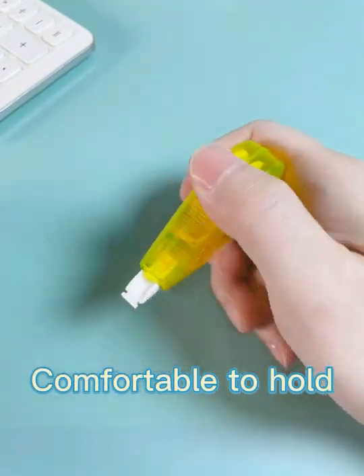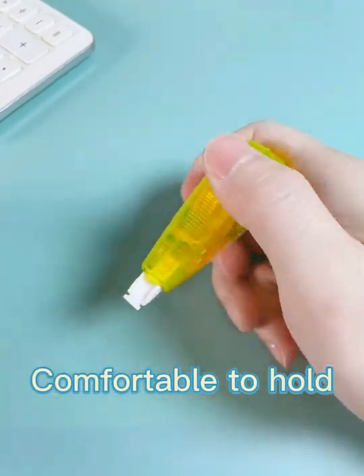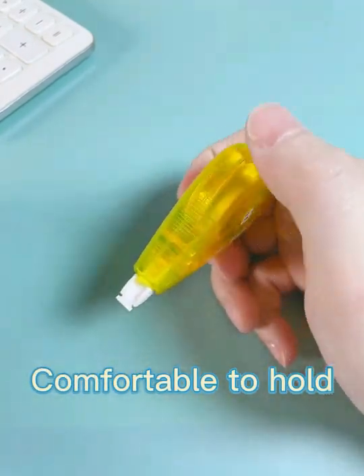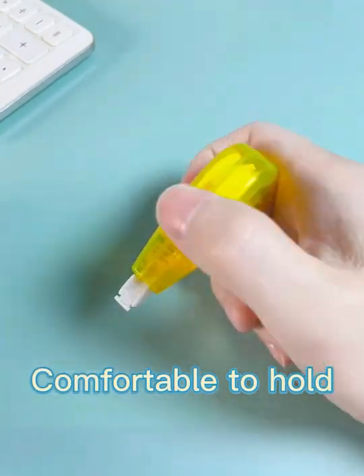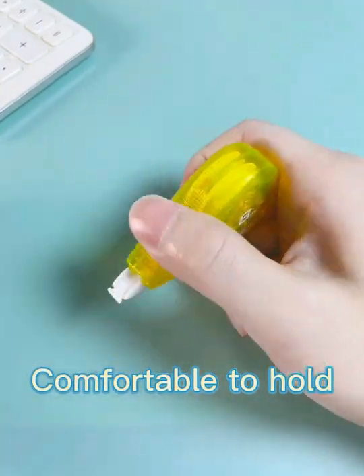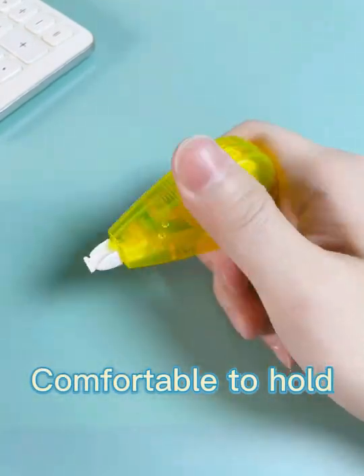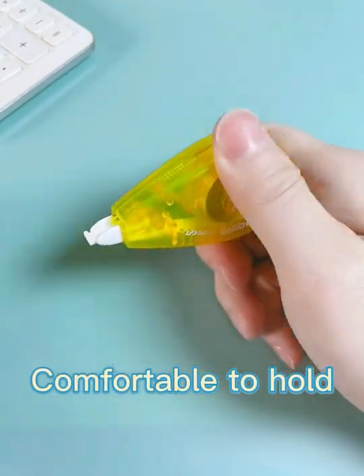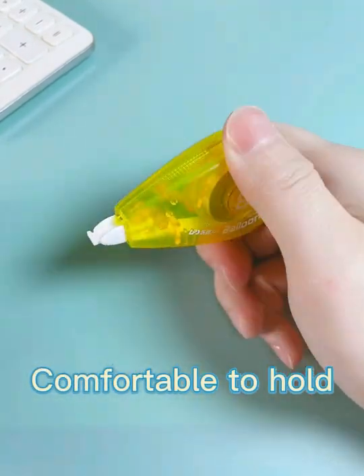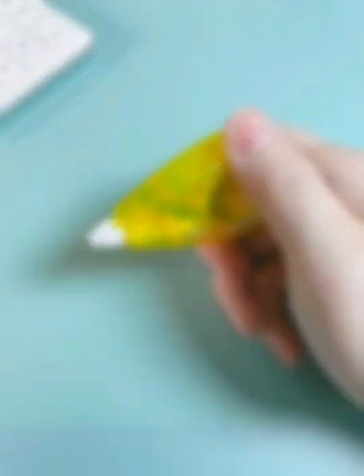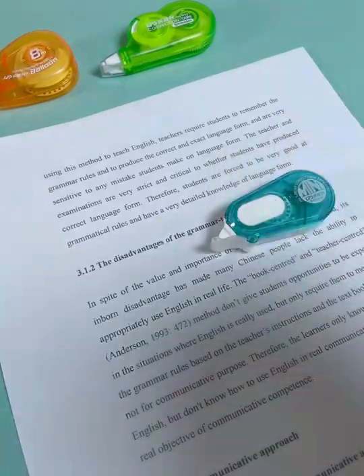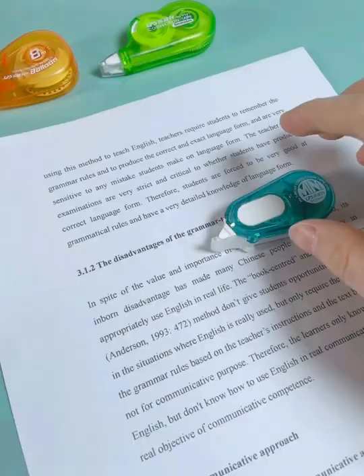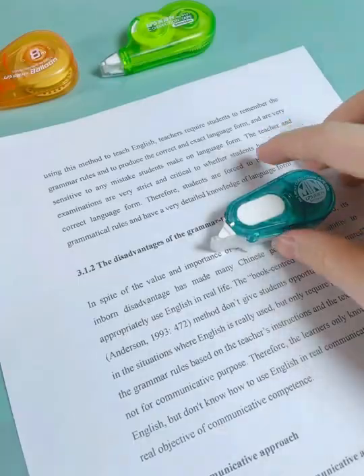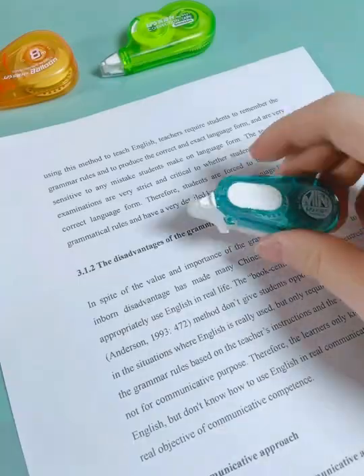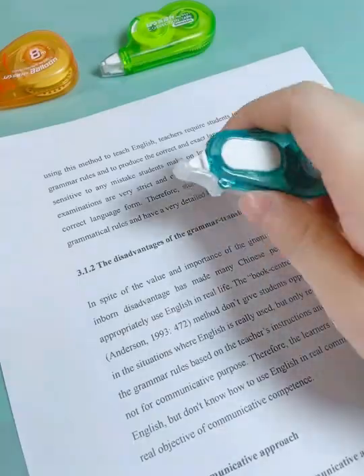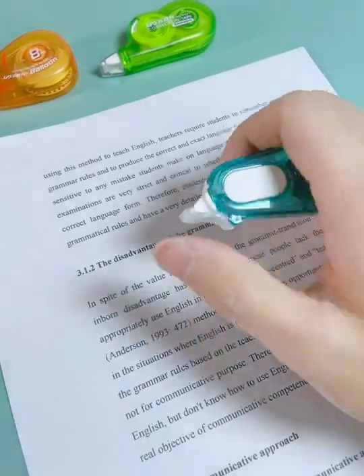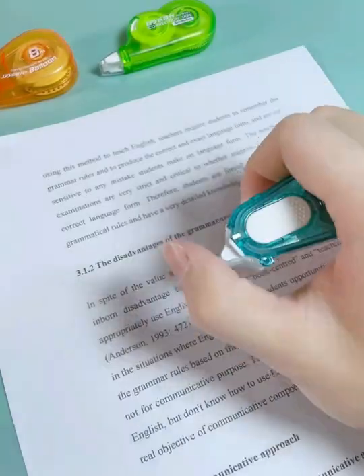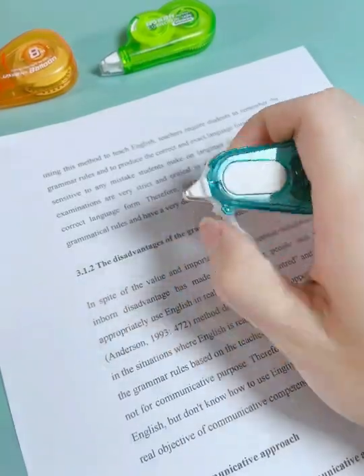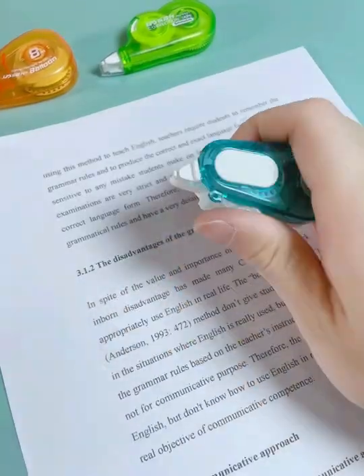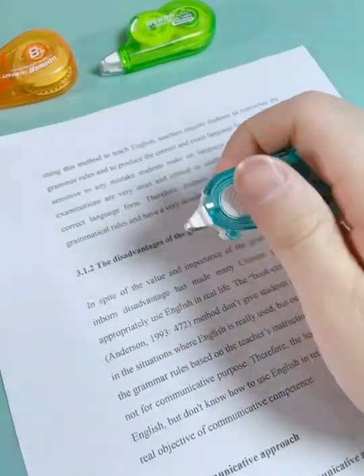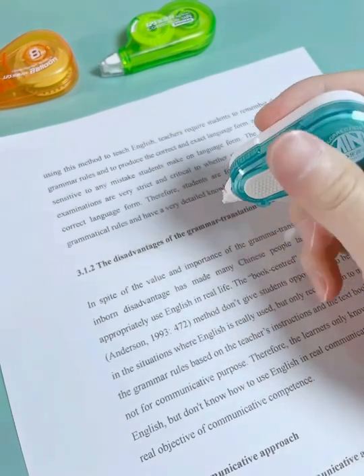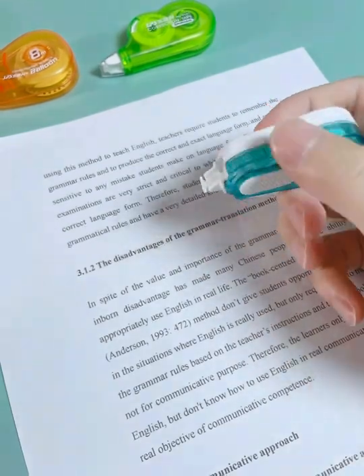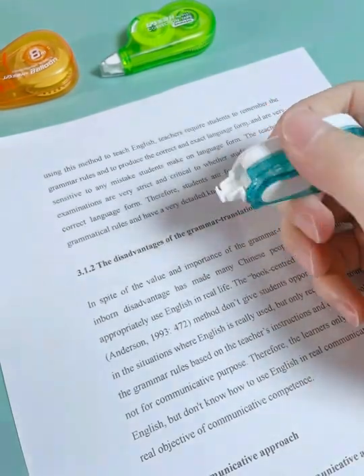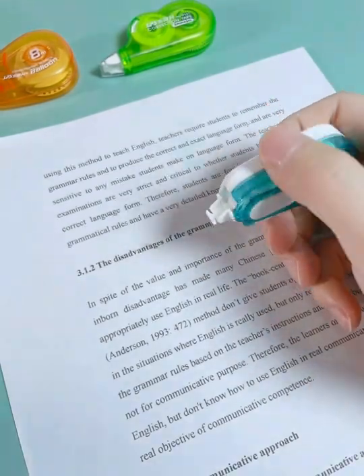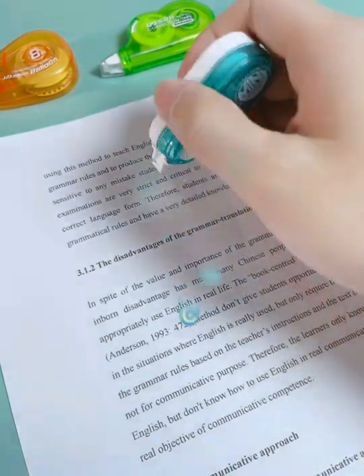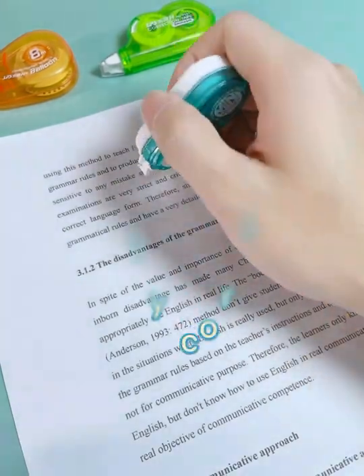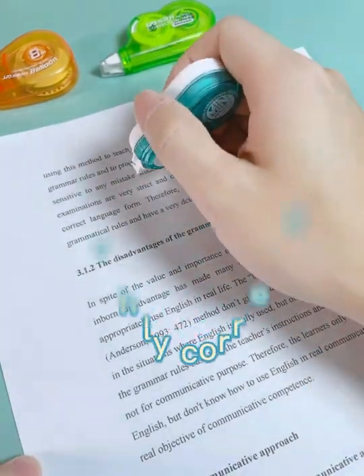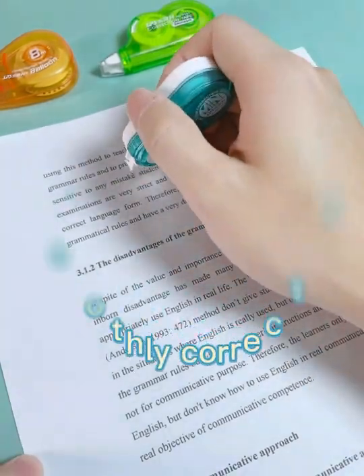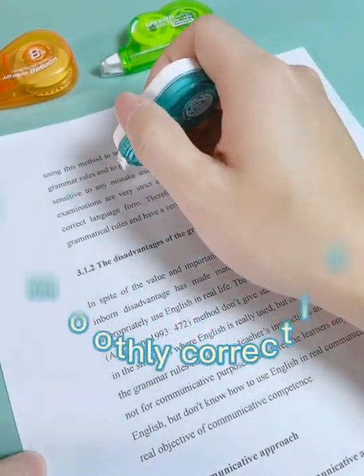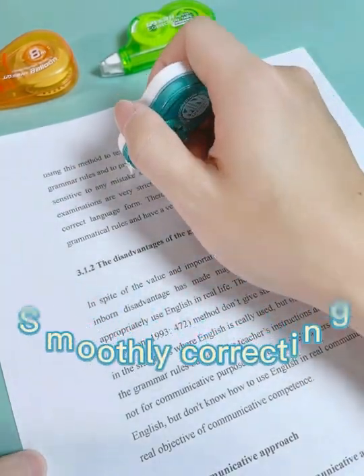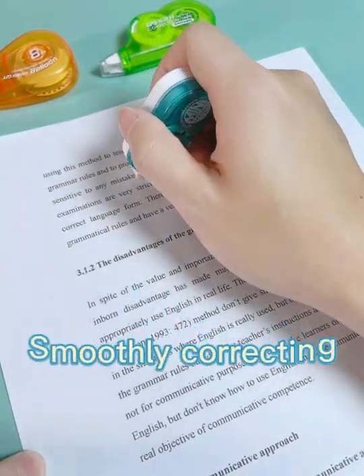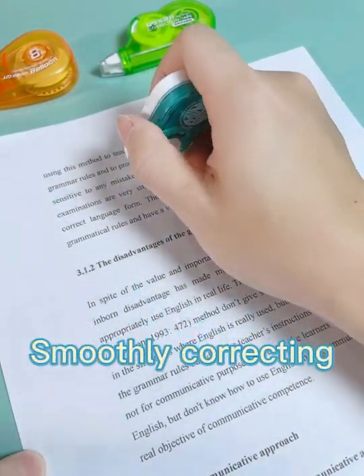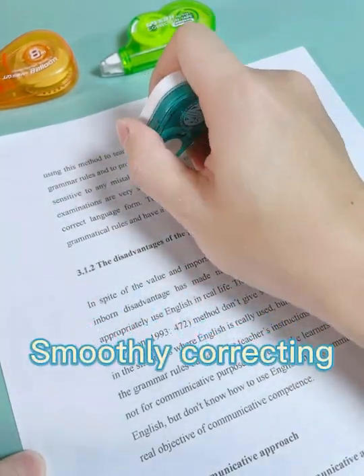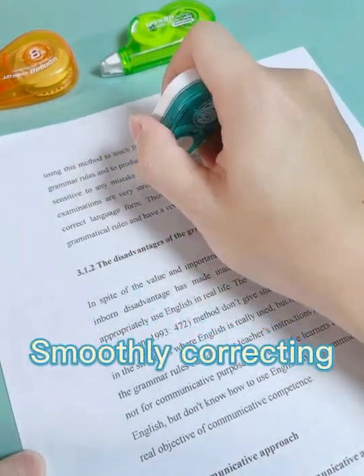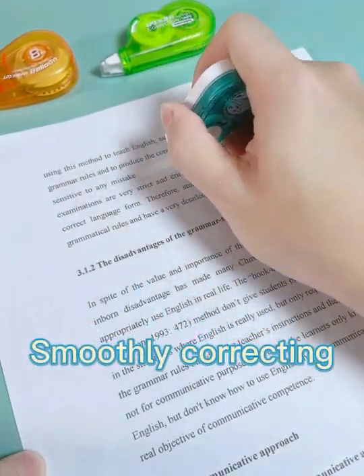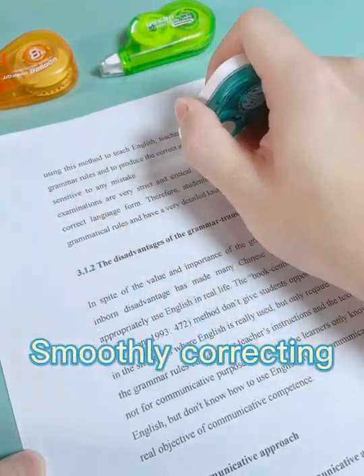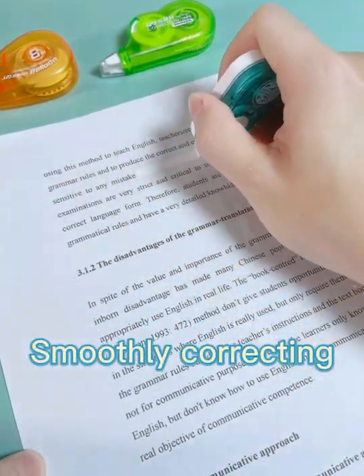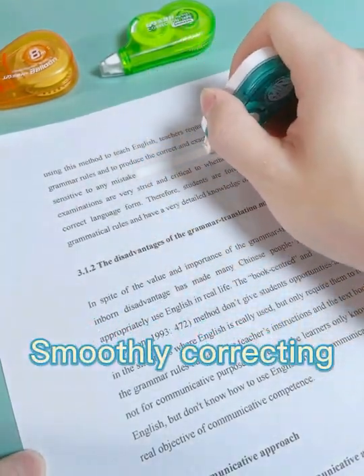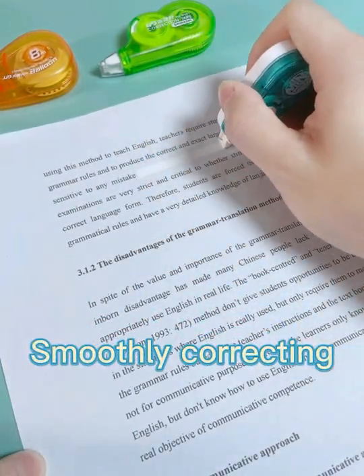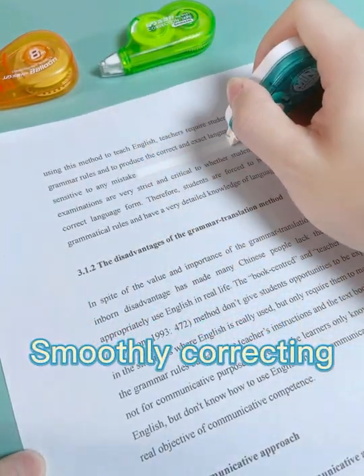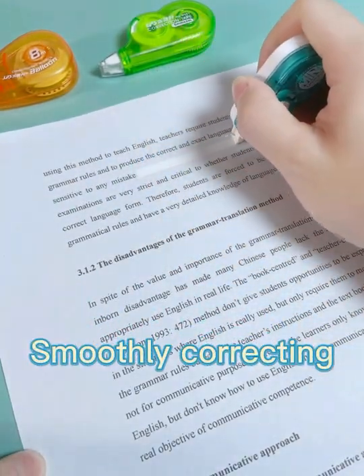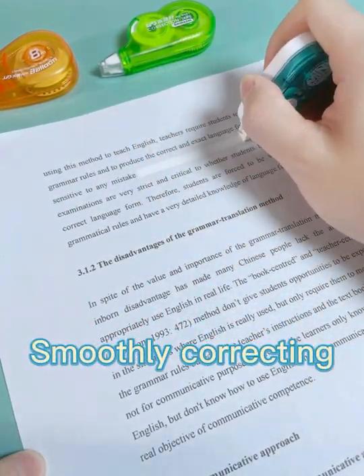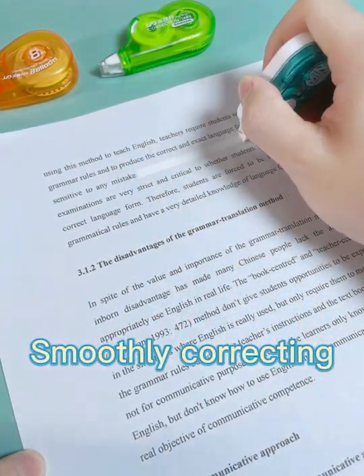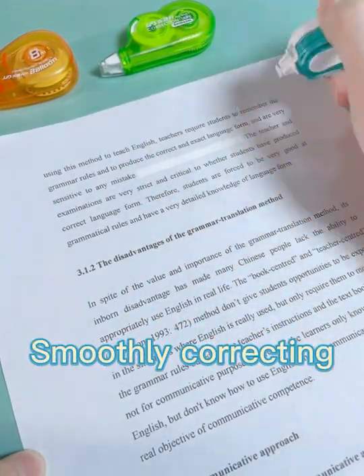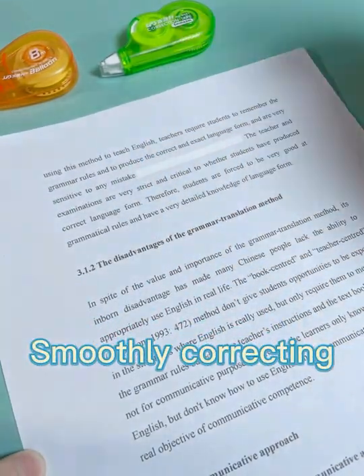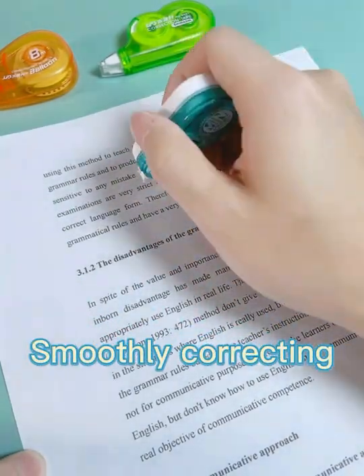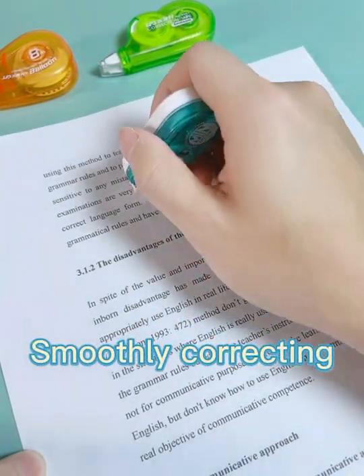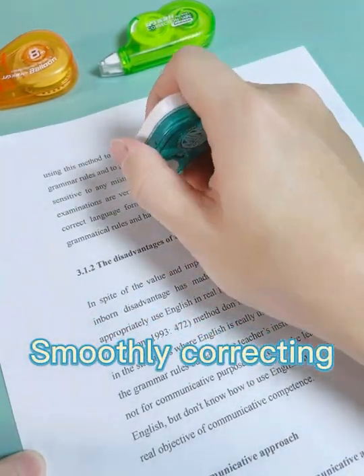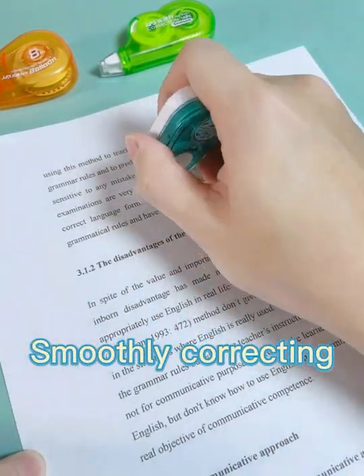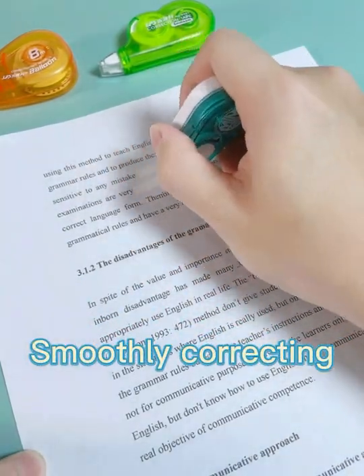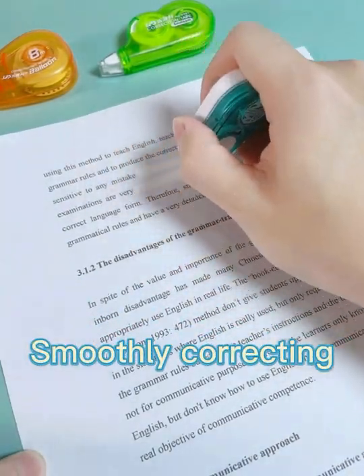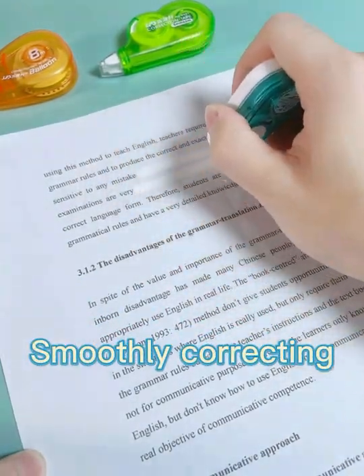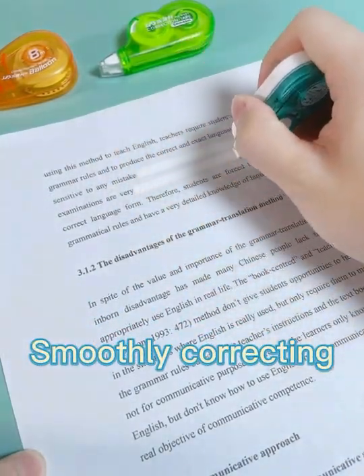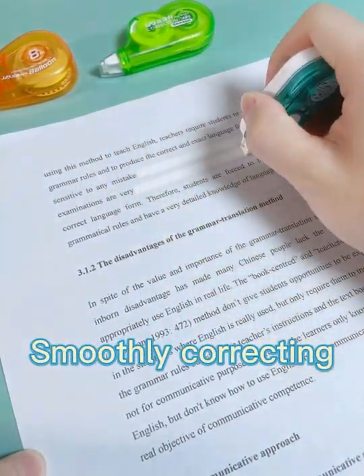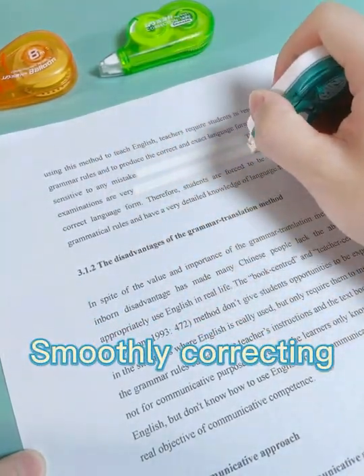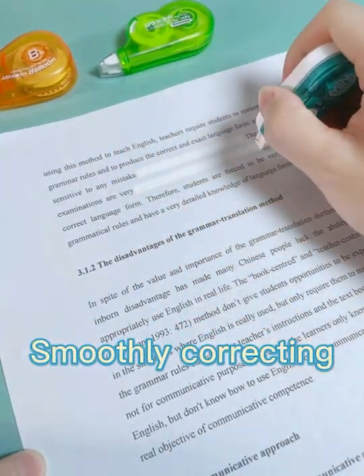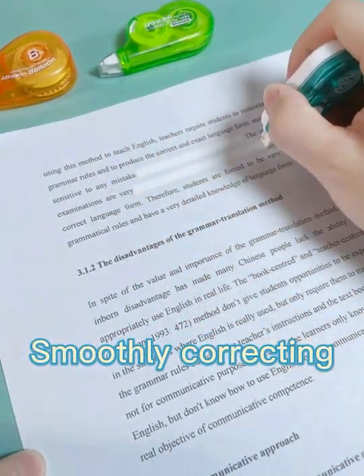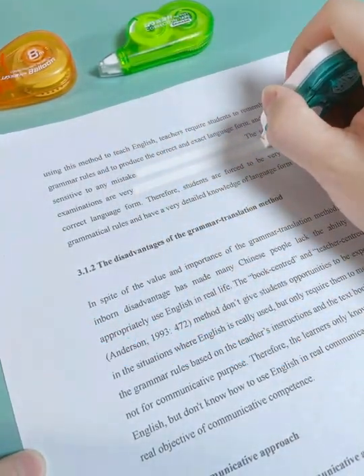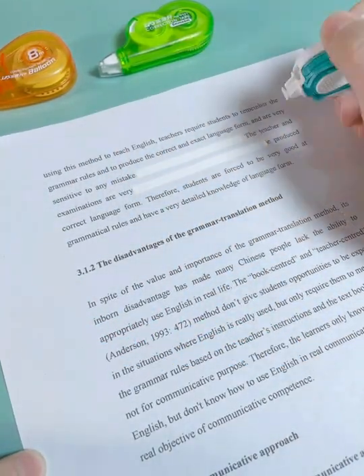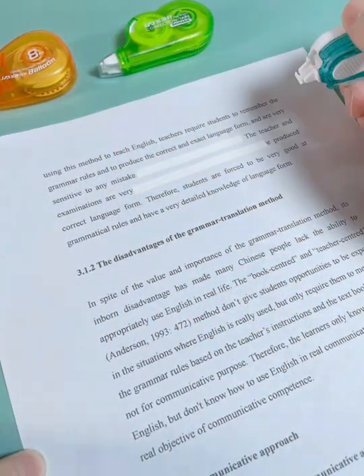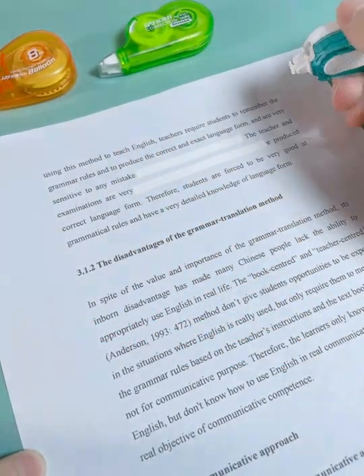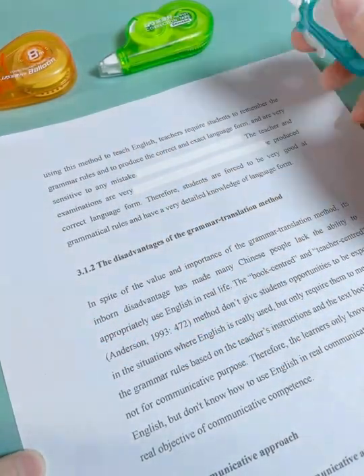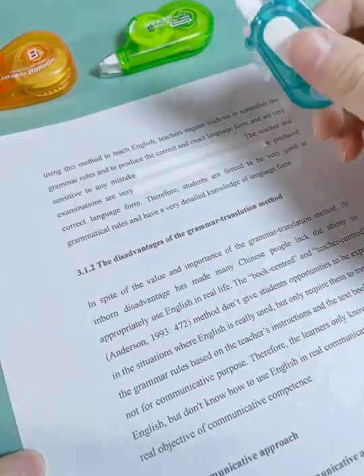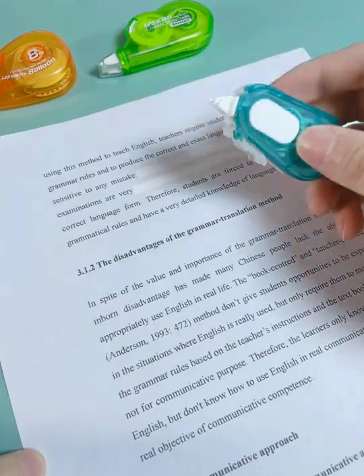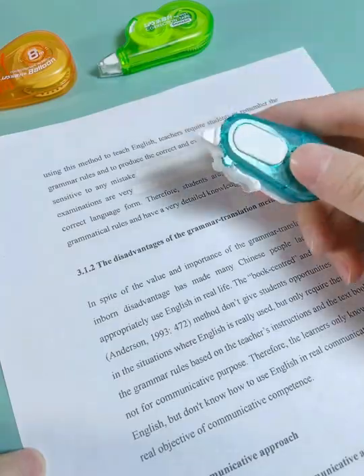The correction tape design with mini size. Easy to control. Tape goes out smoothly. Correct mistakes with excellent coverage.